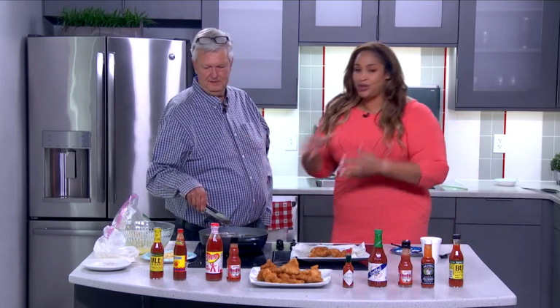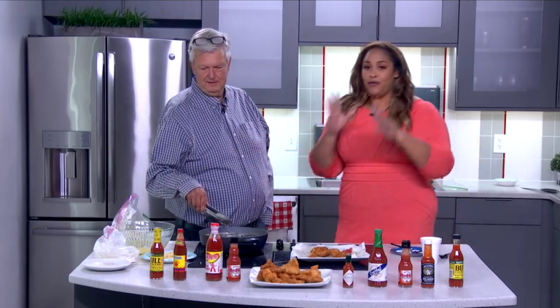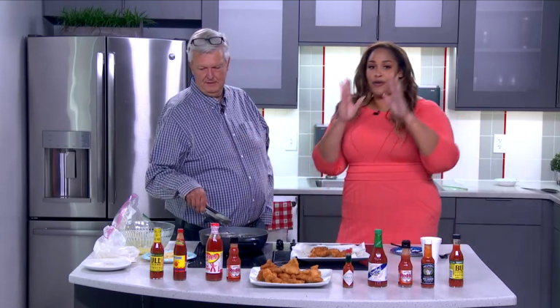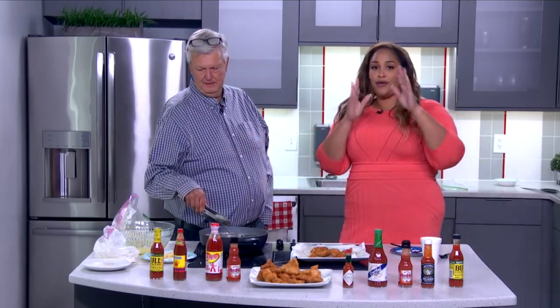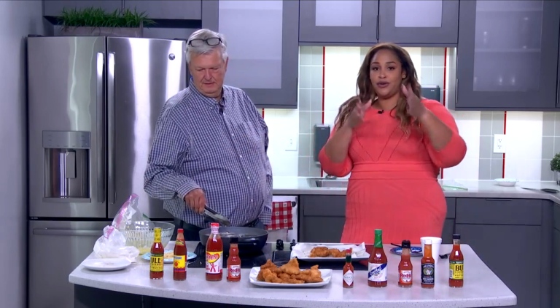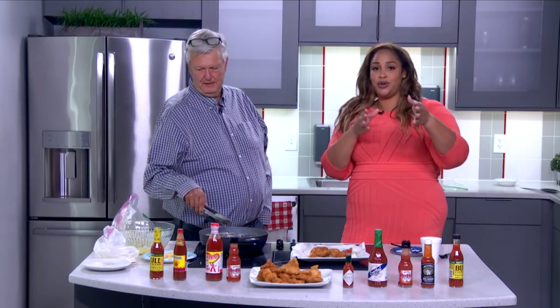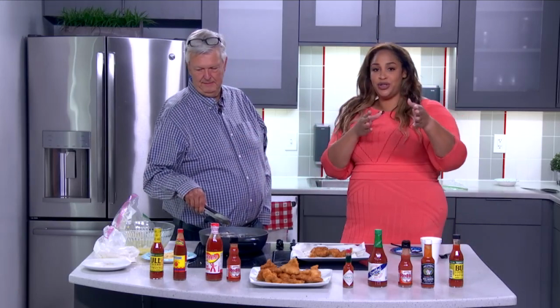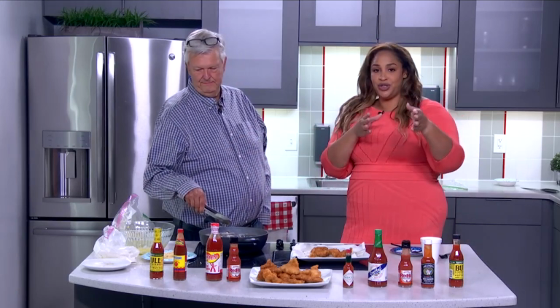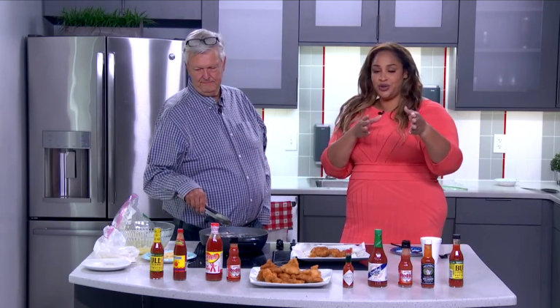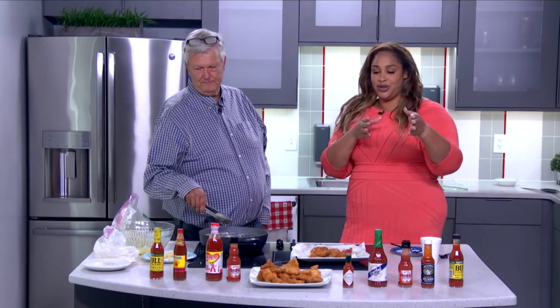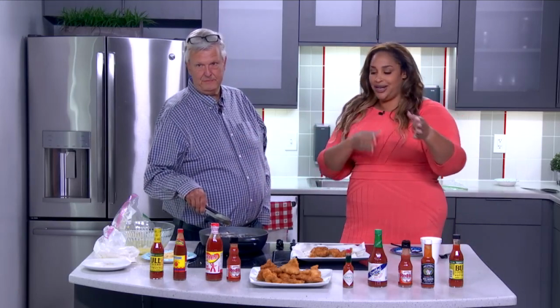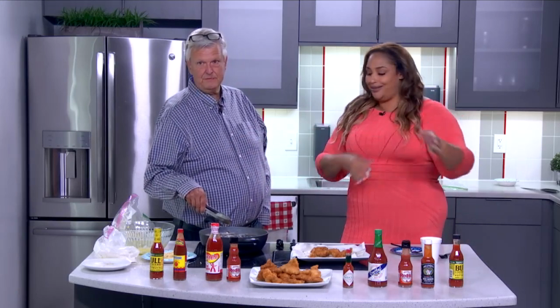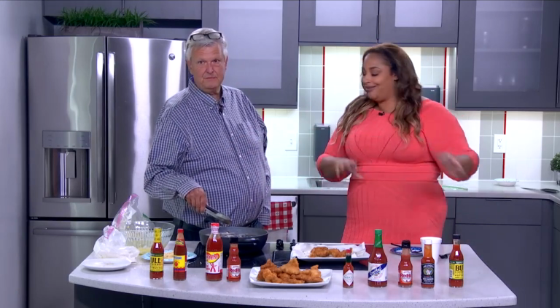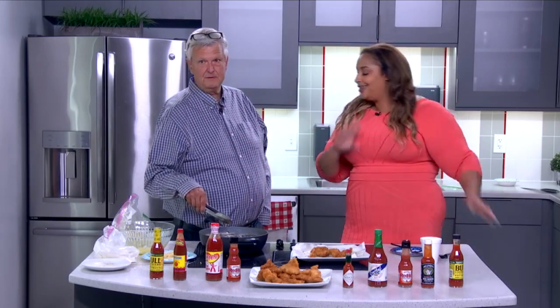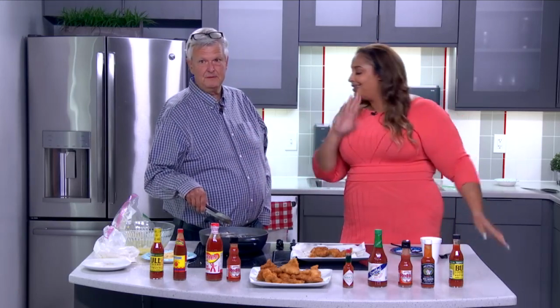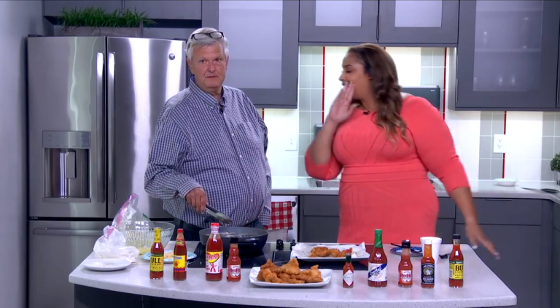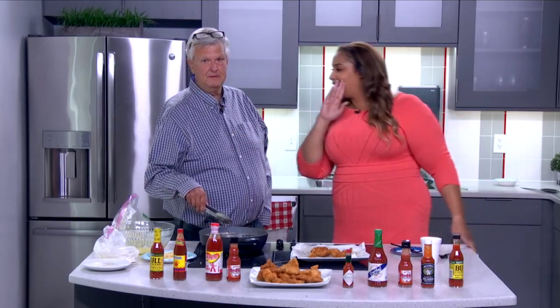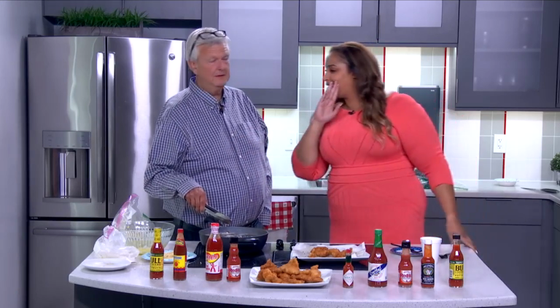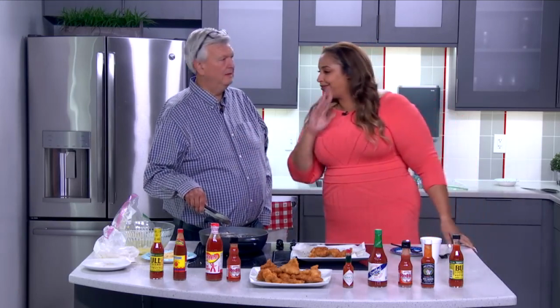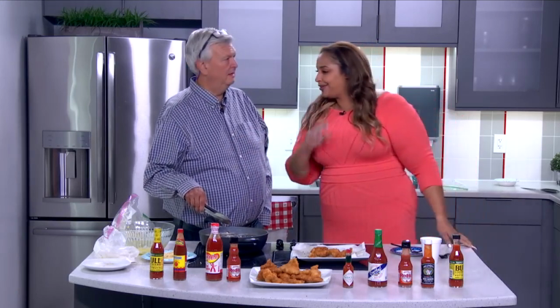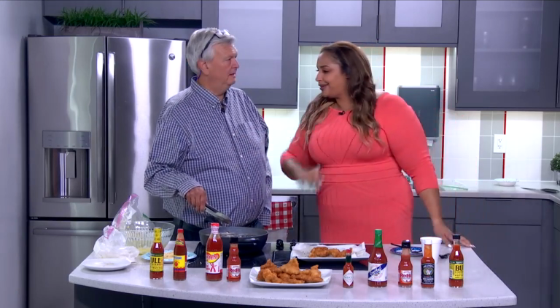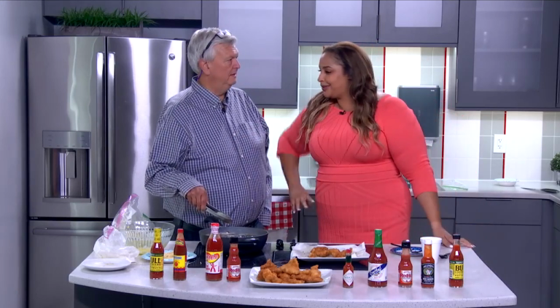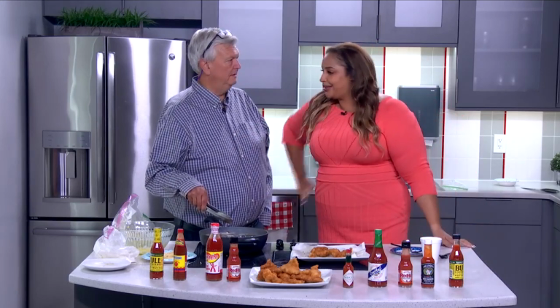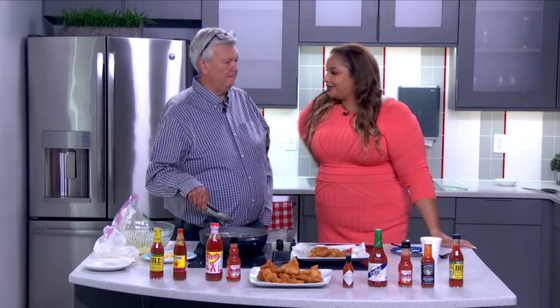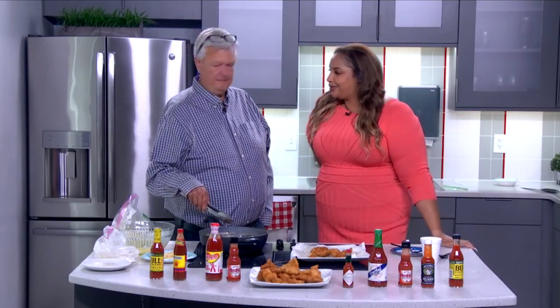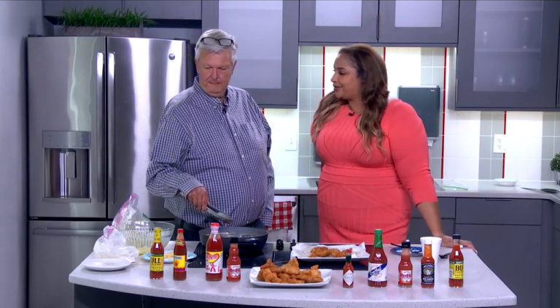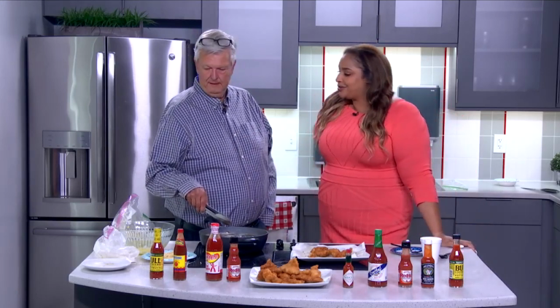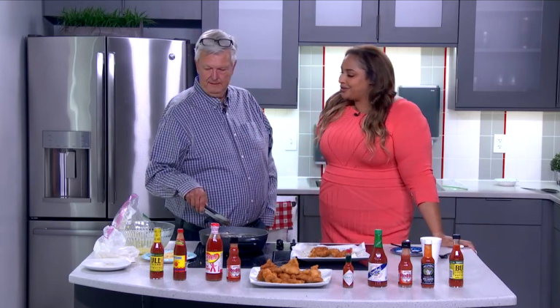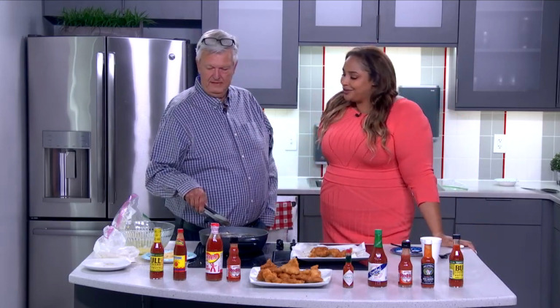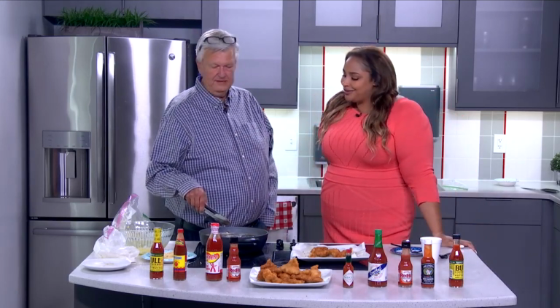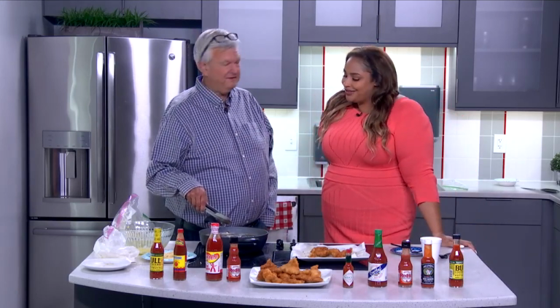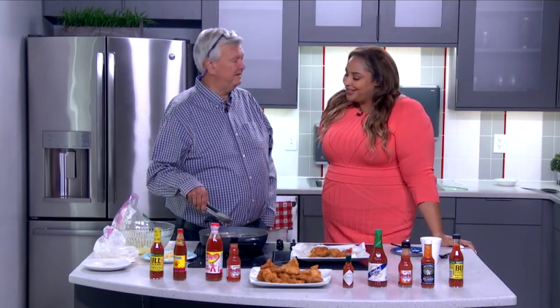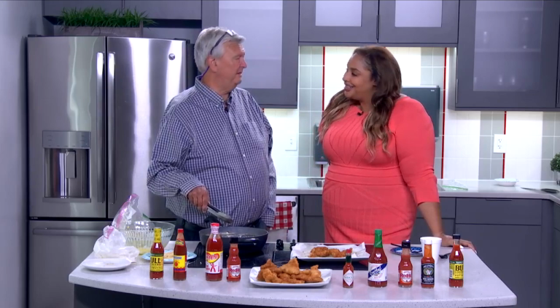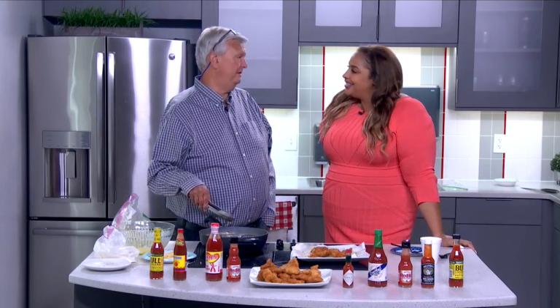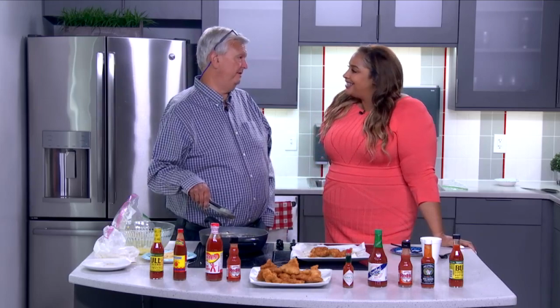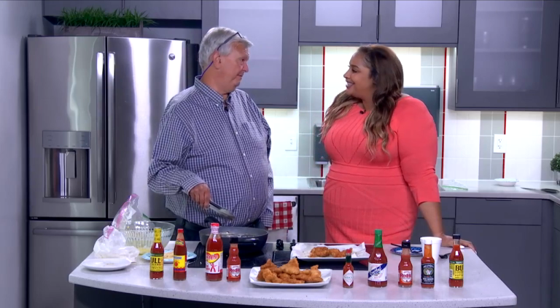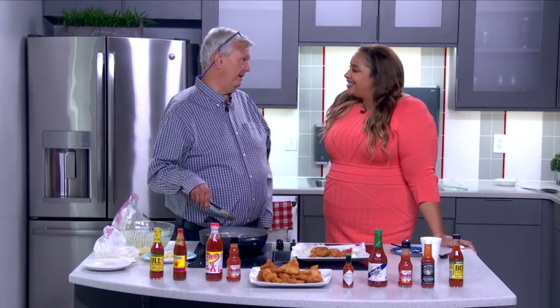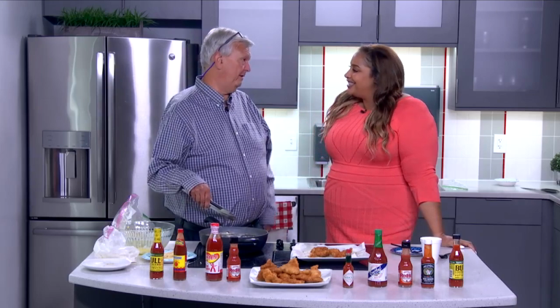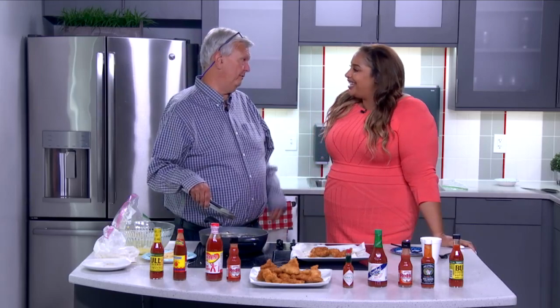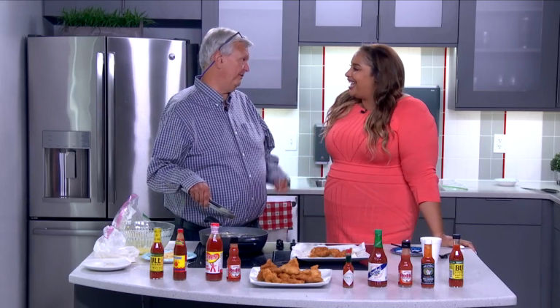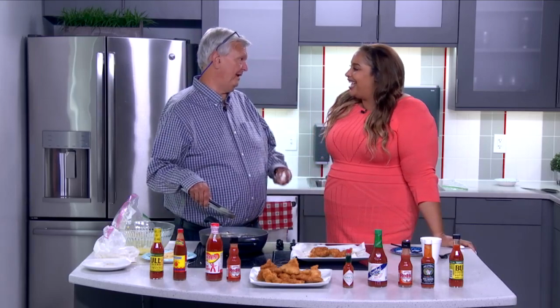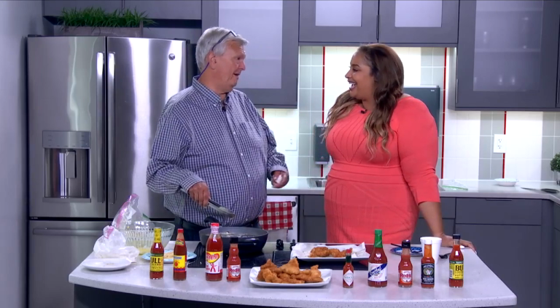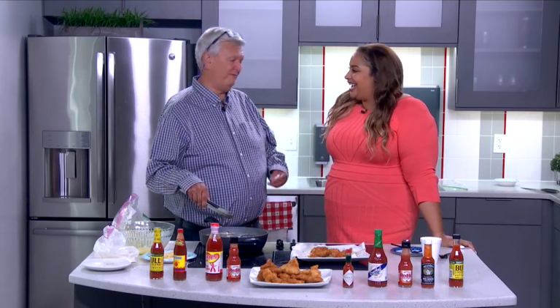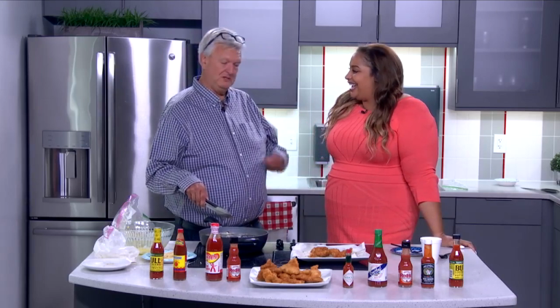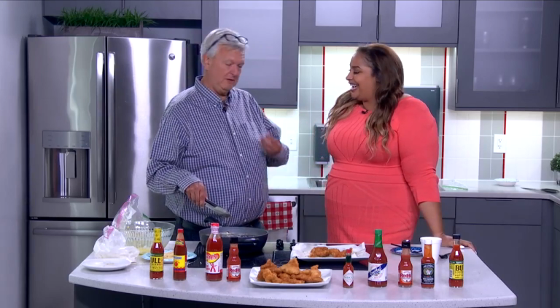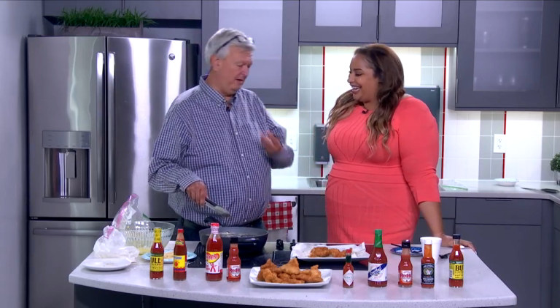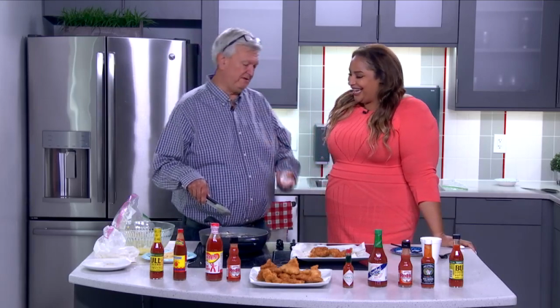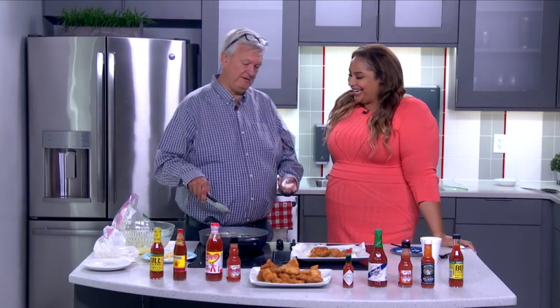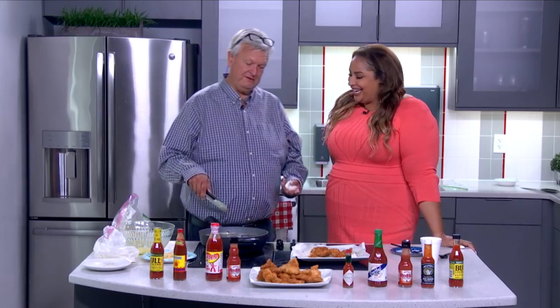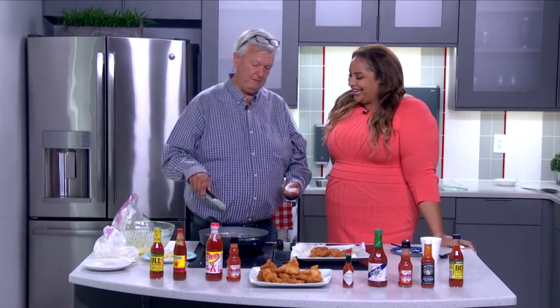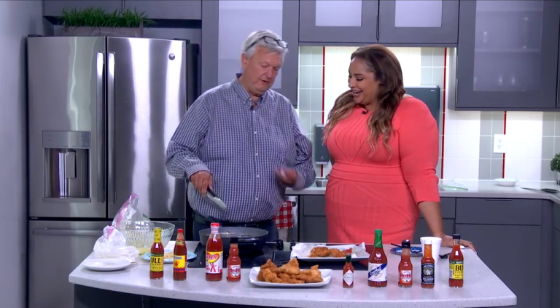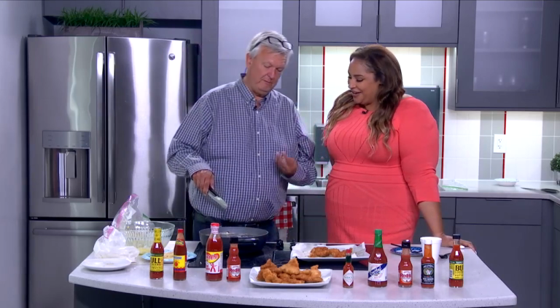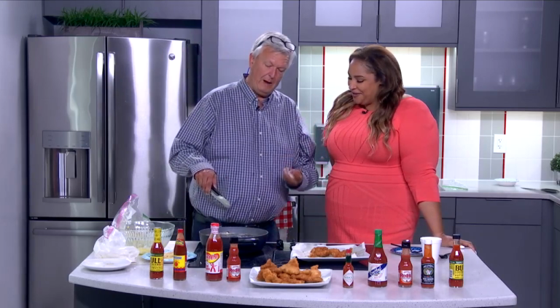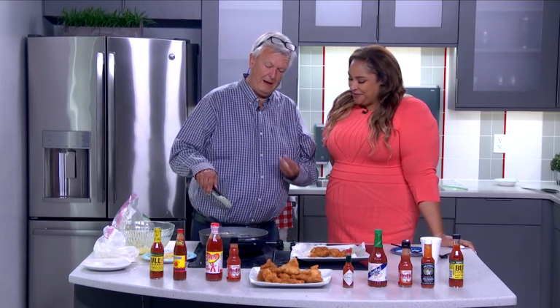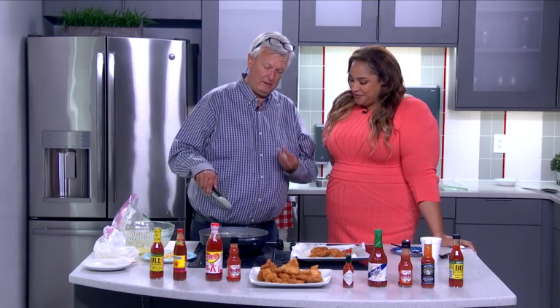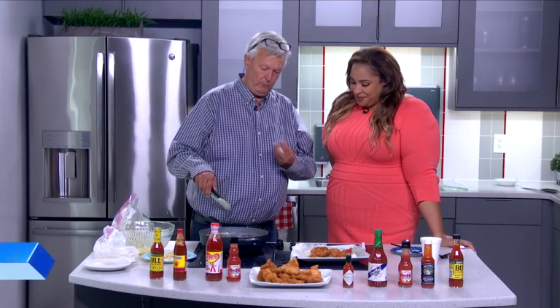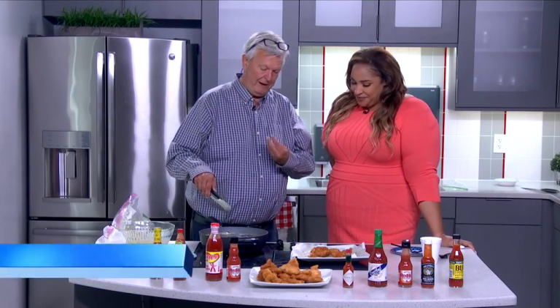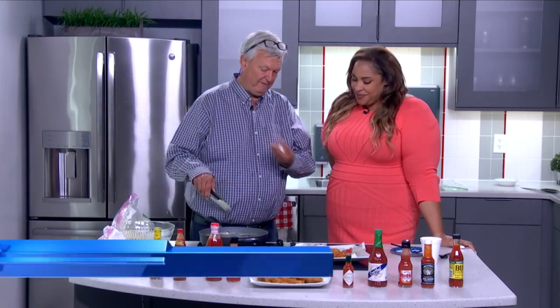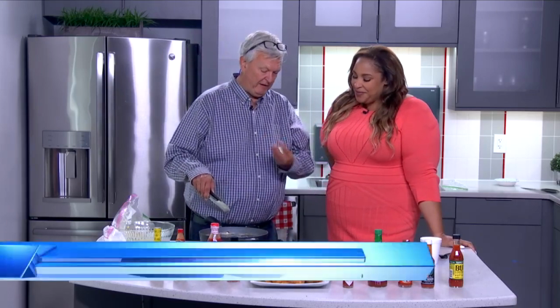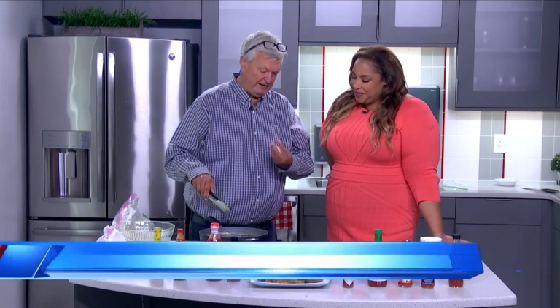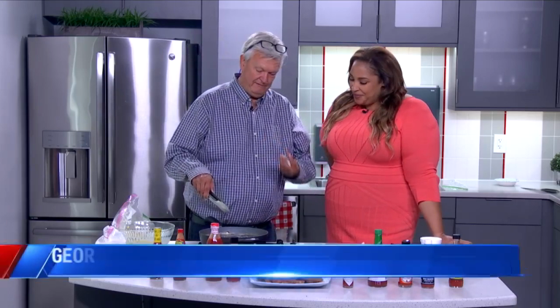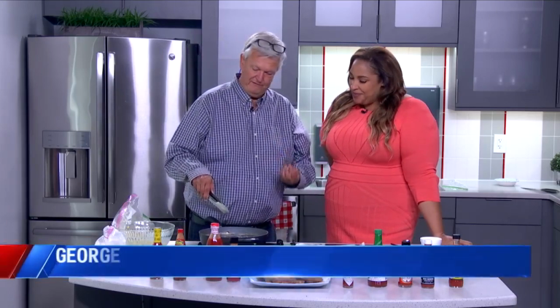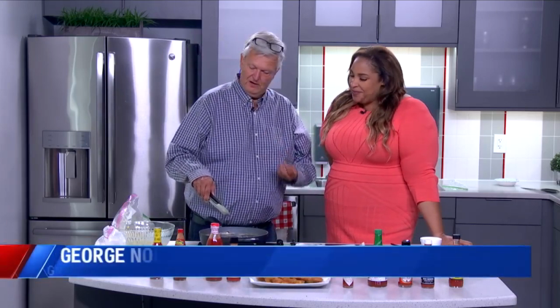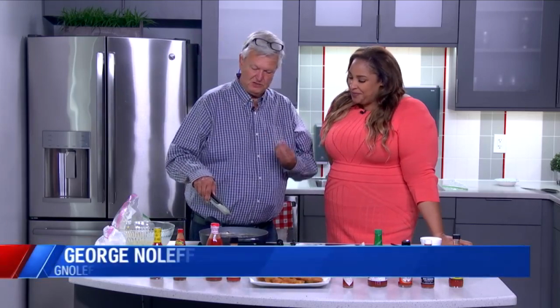So for folks who are just tuning in, how do you fry up catfish? Easy is better with catfish. It's a real mild, white, flaky fish.